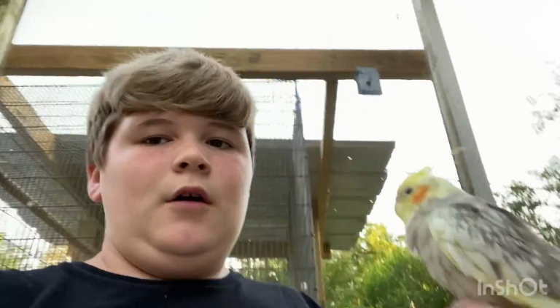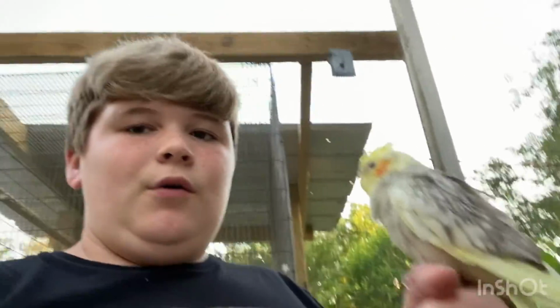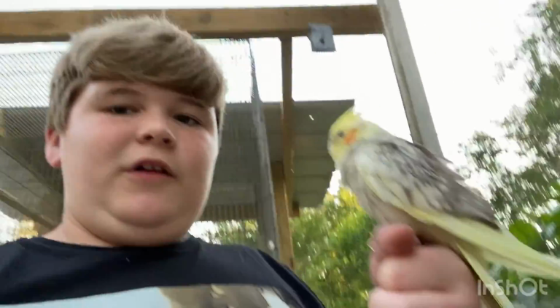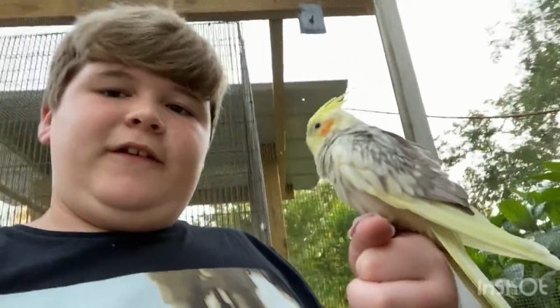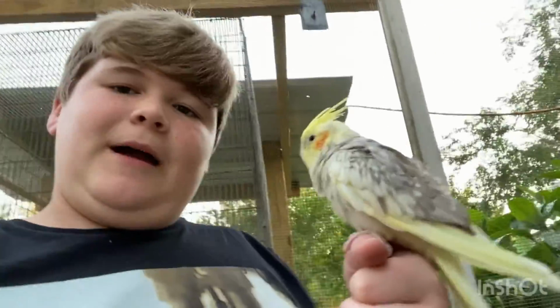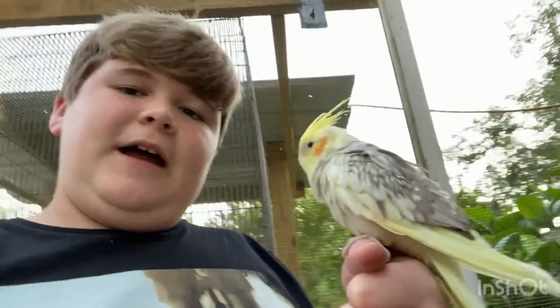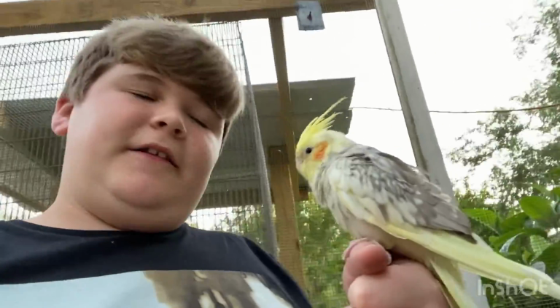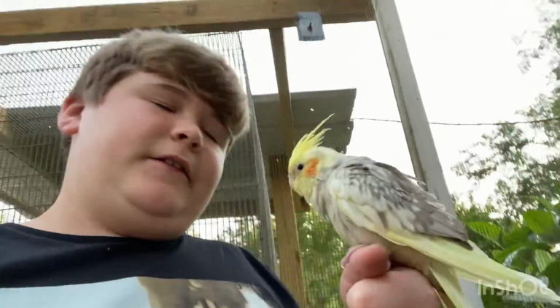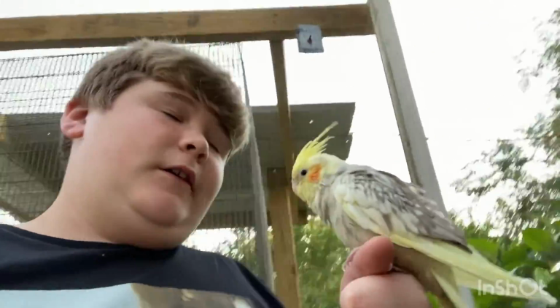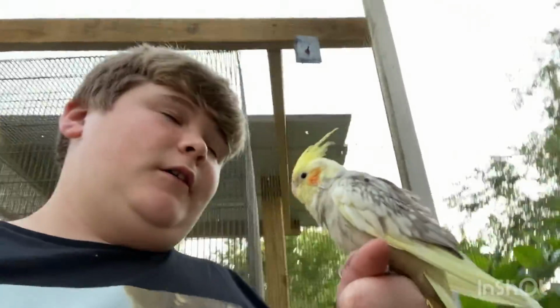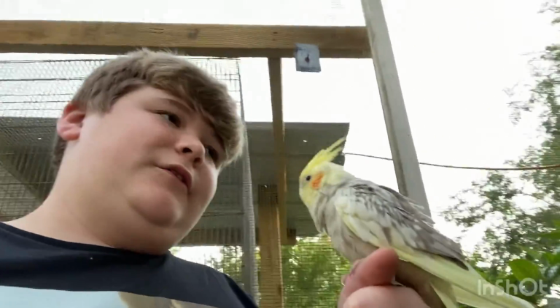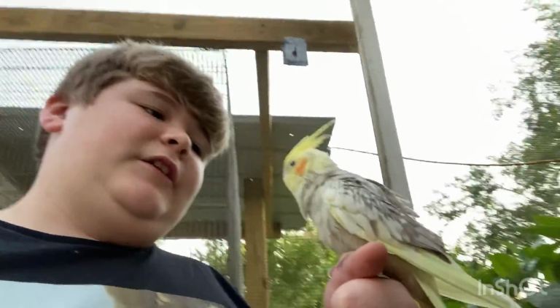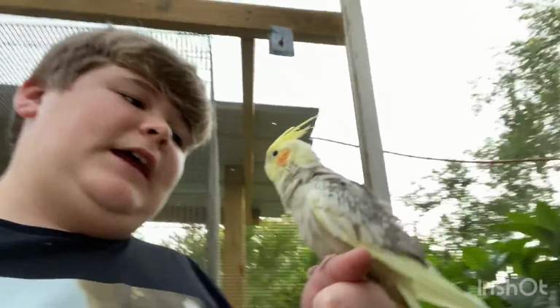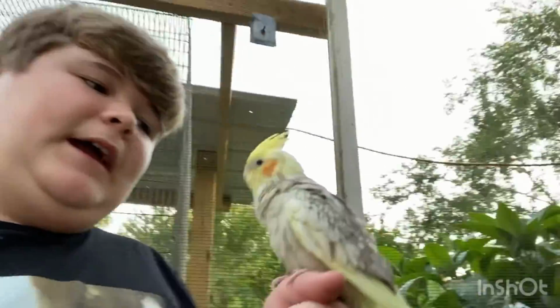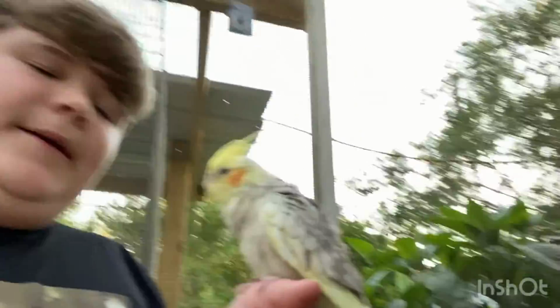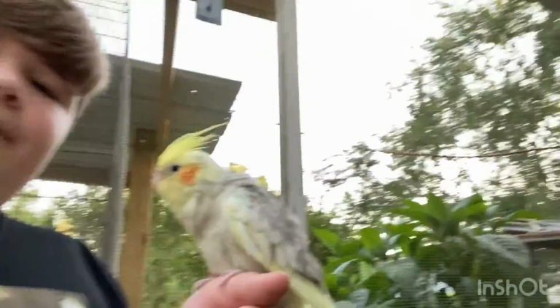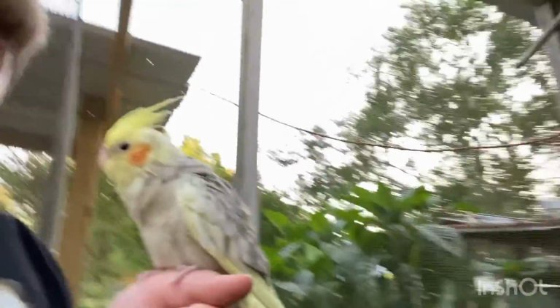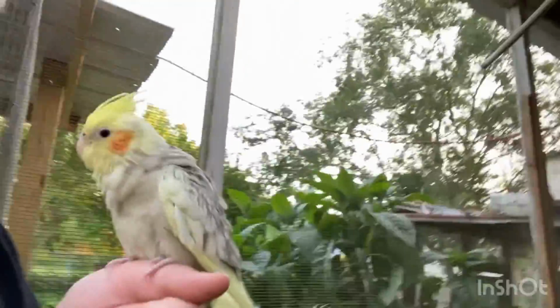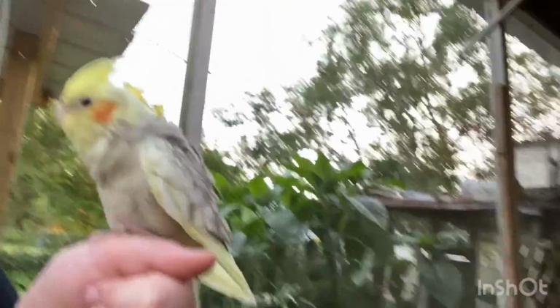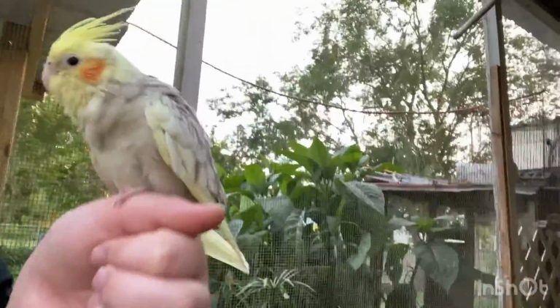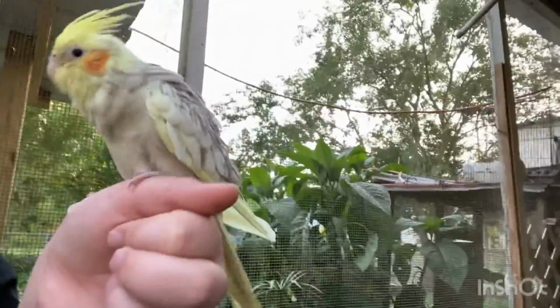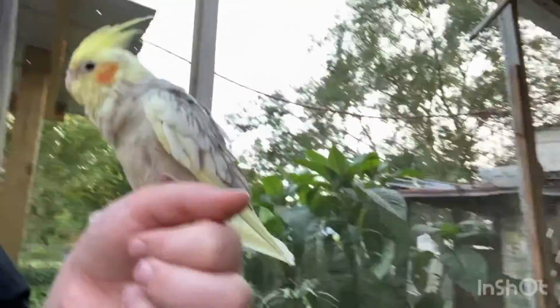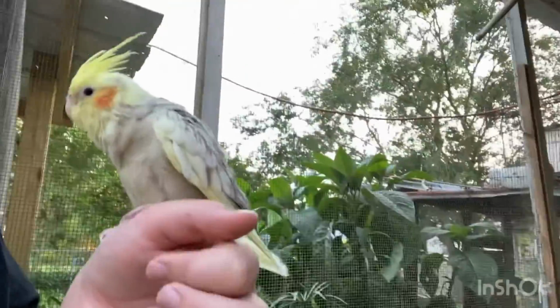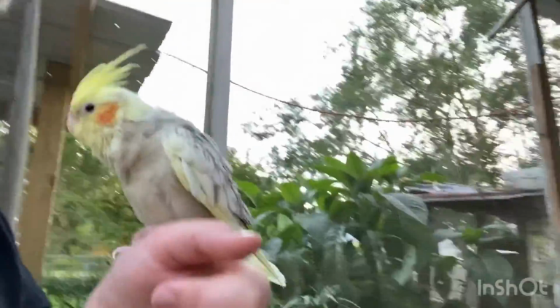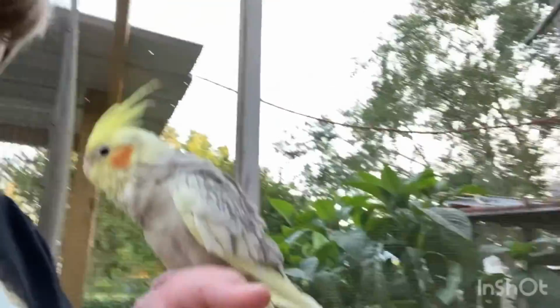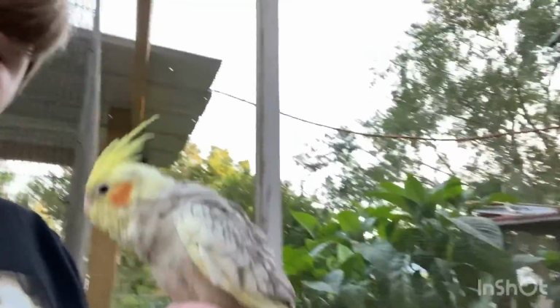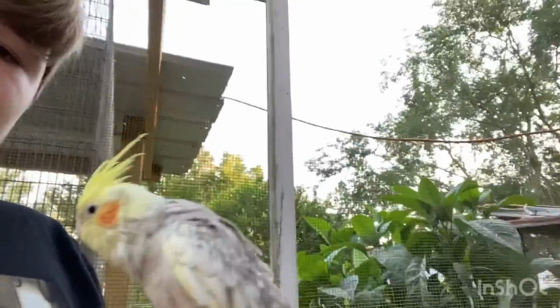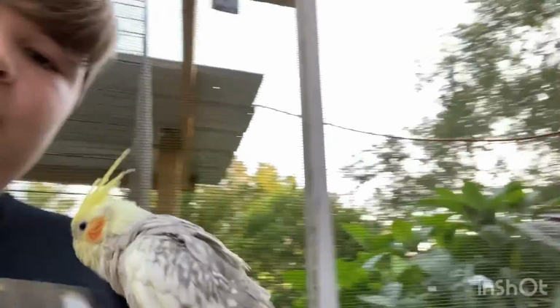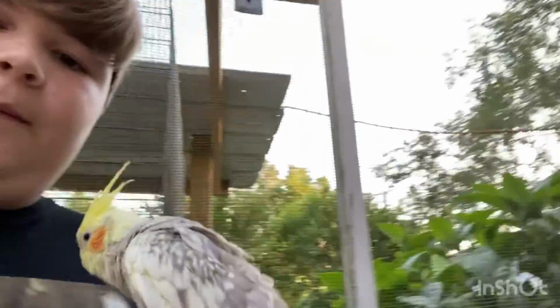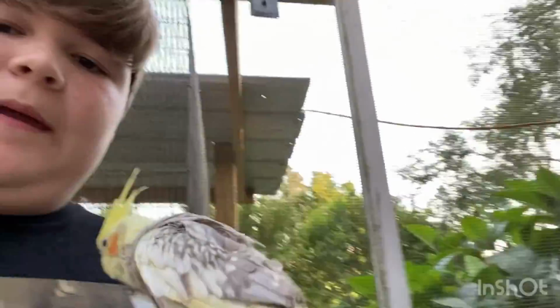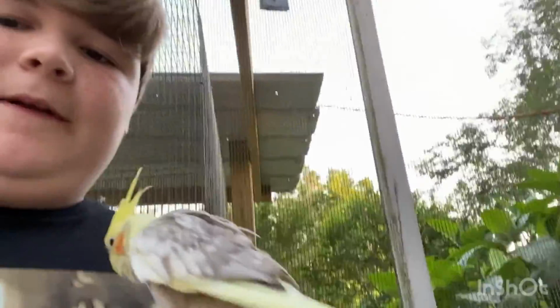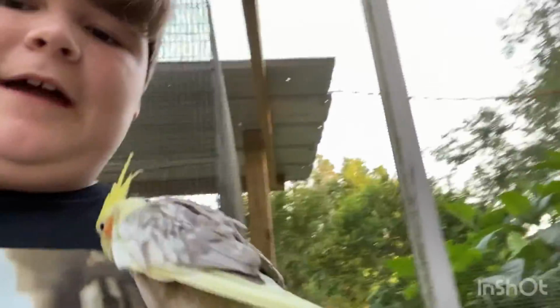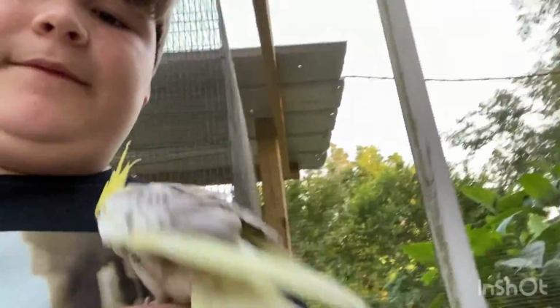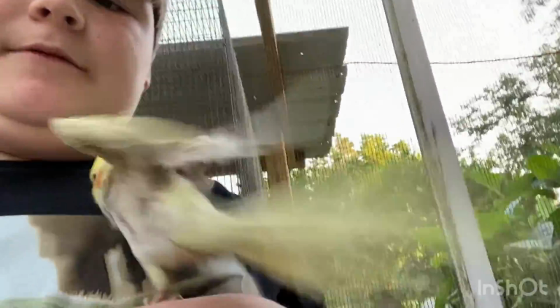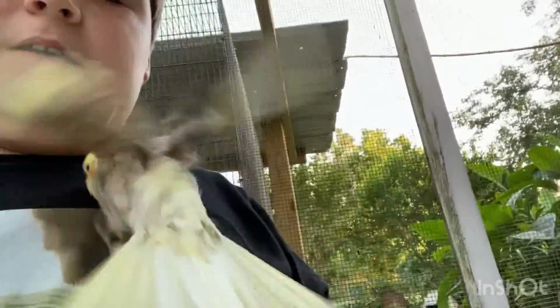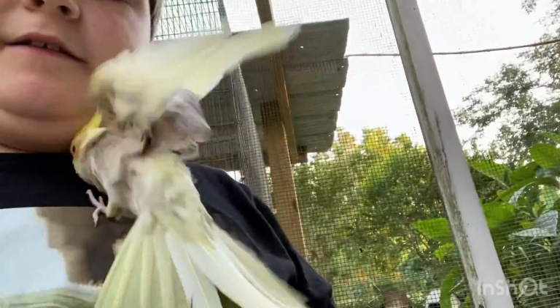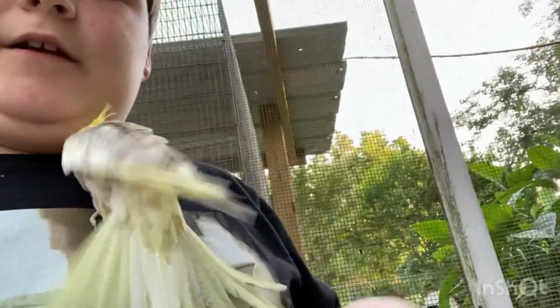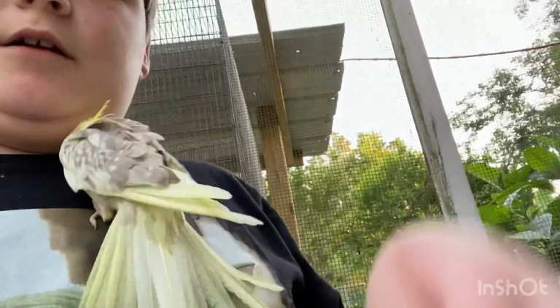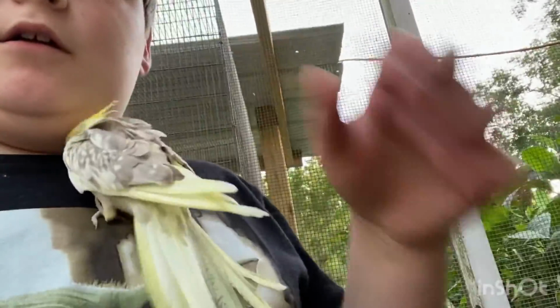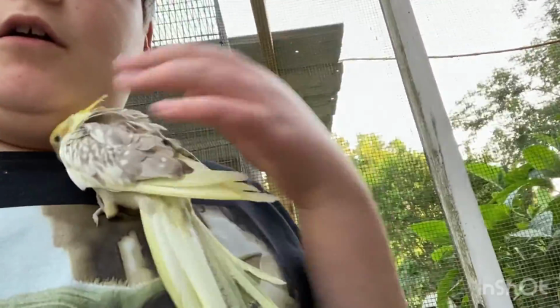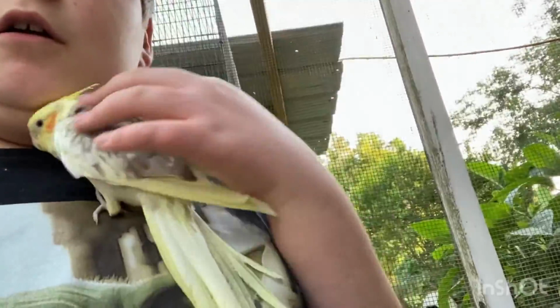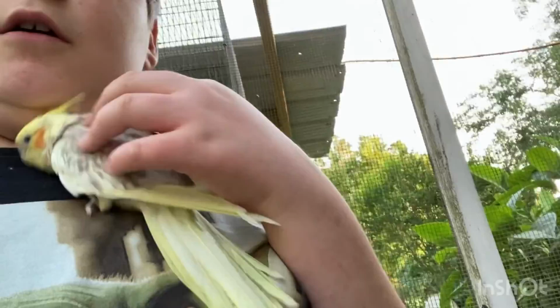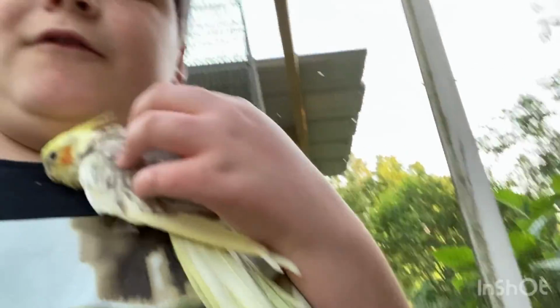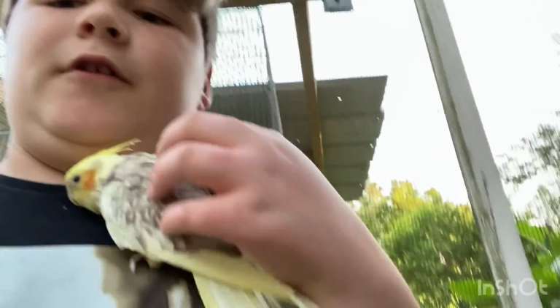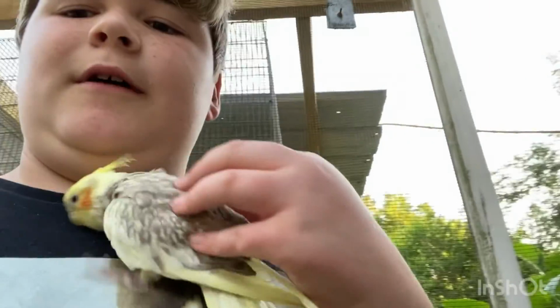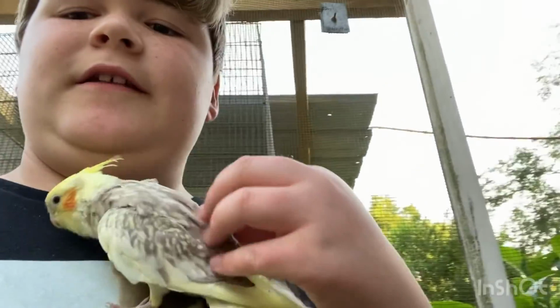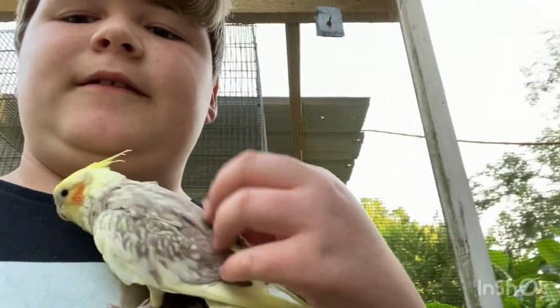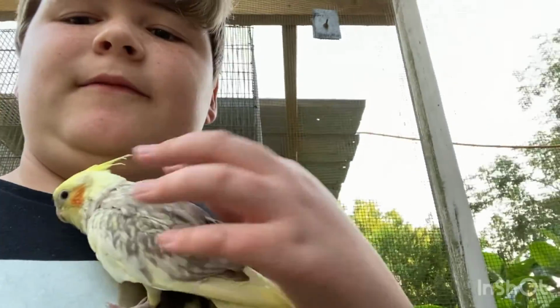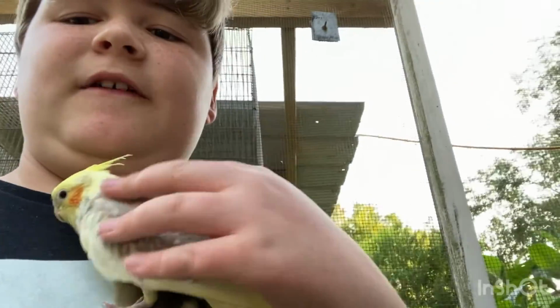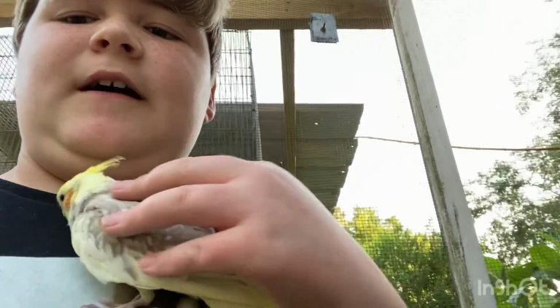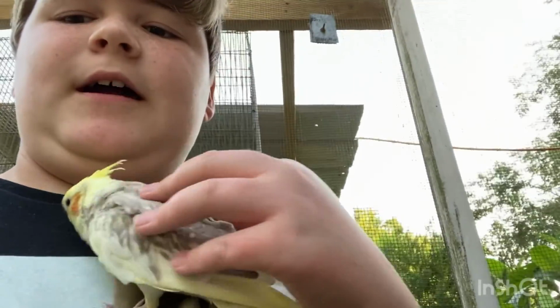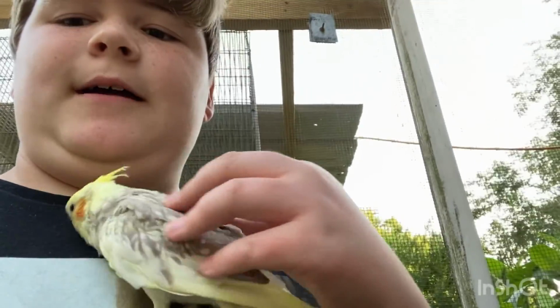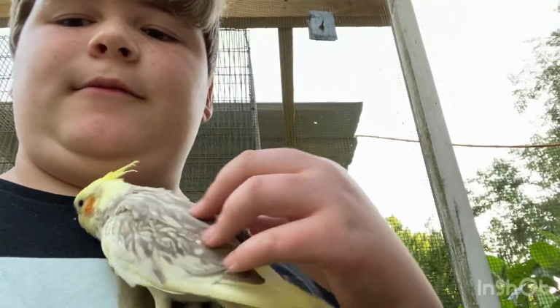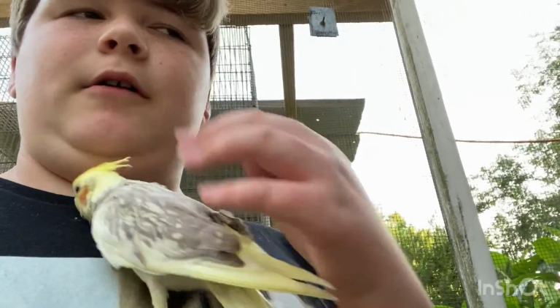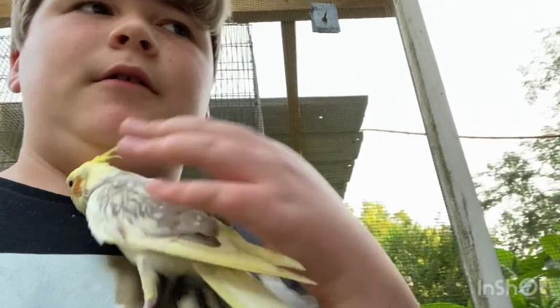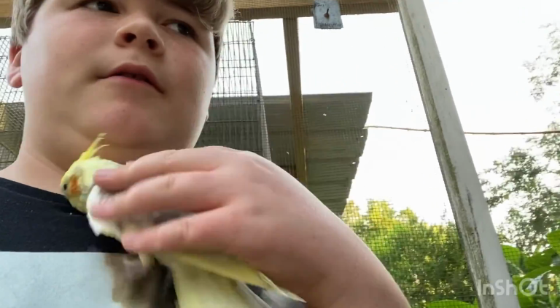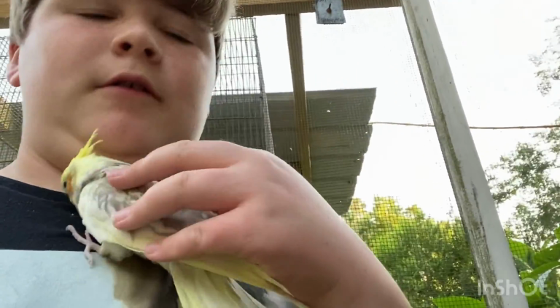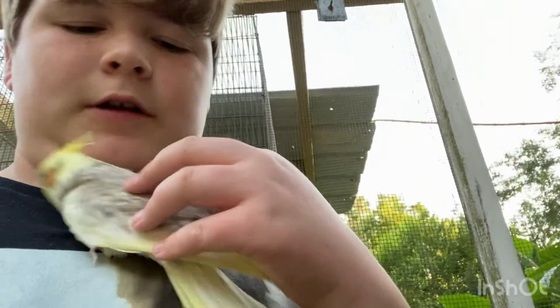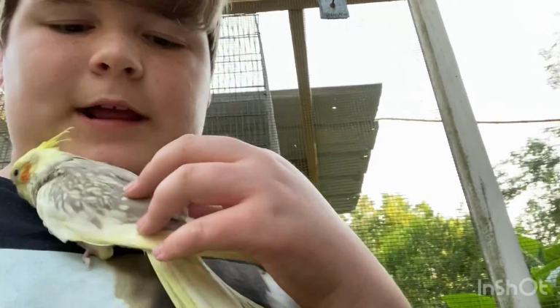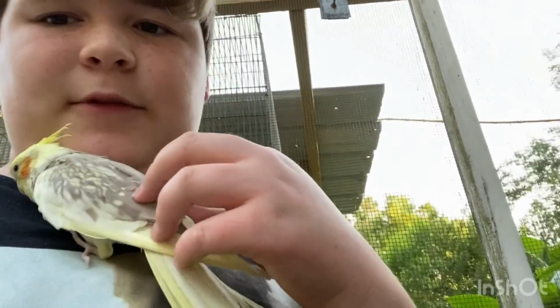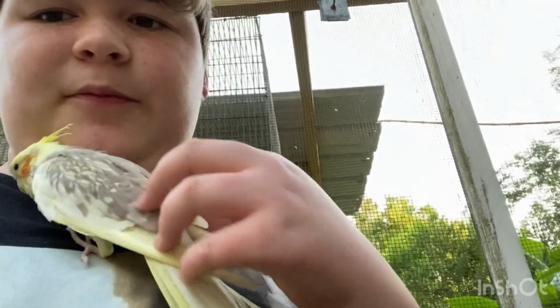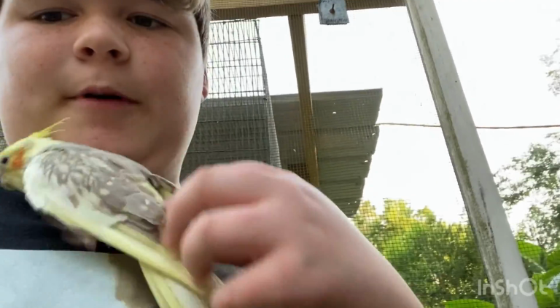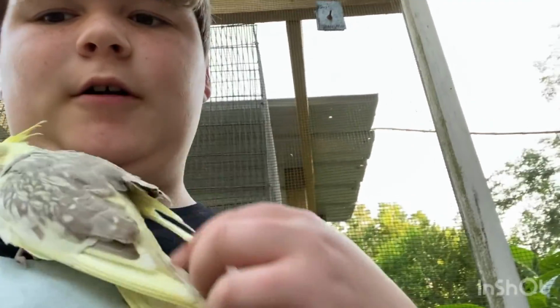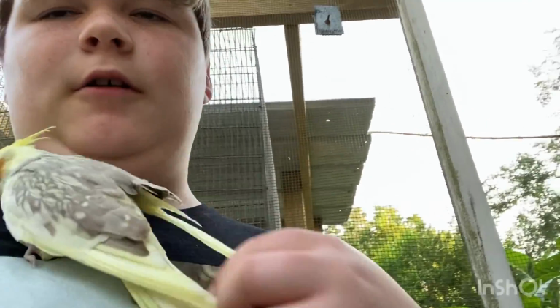What's up guys? So today, this is my cockatiel, the baby I've been raising for quite some time. Her name is Pearl.